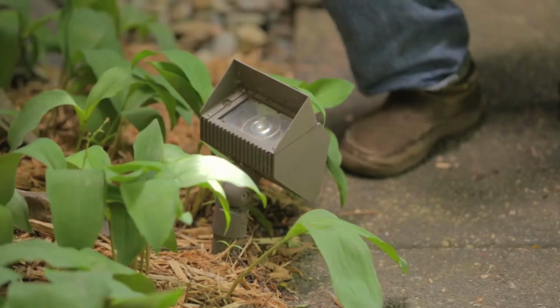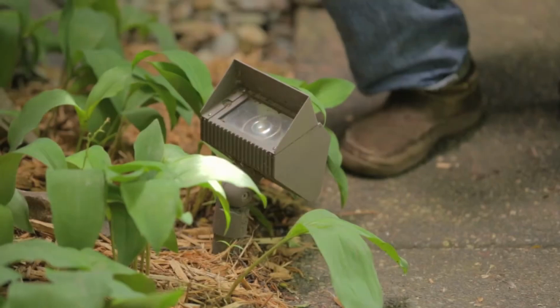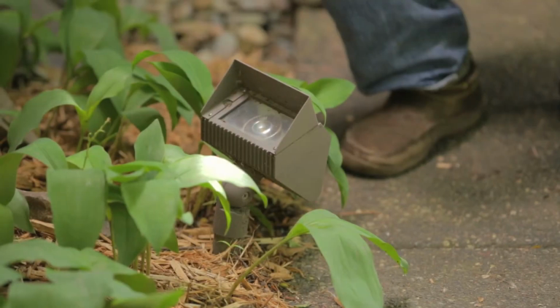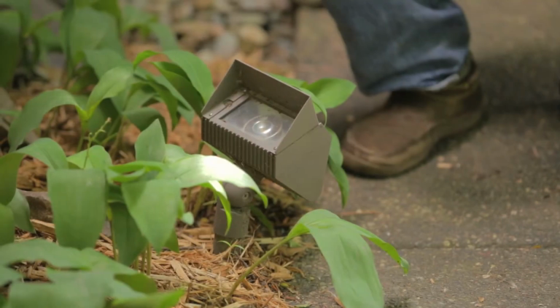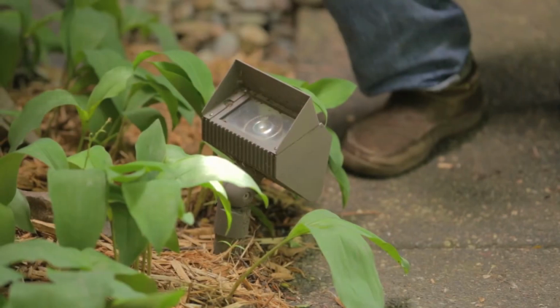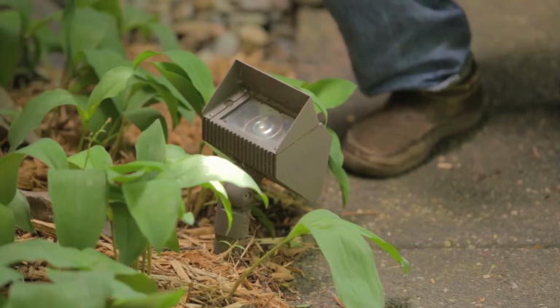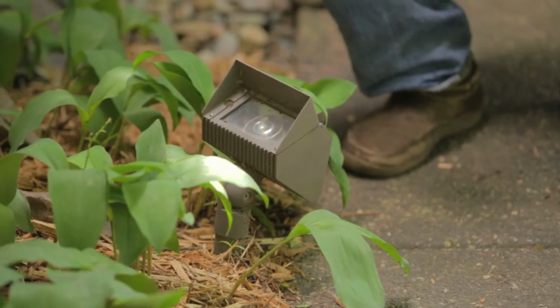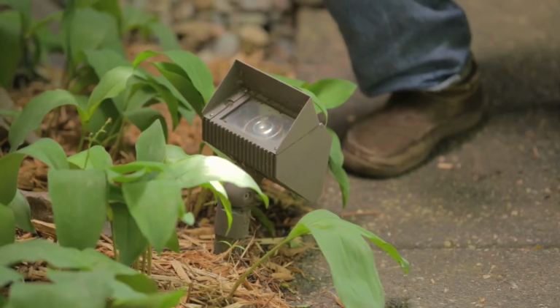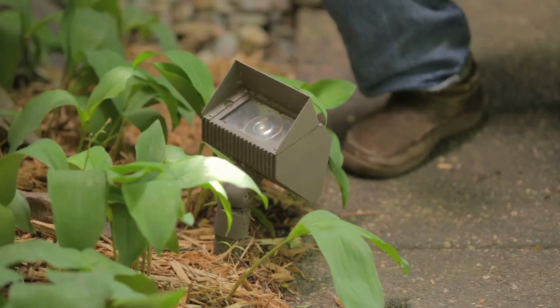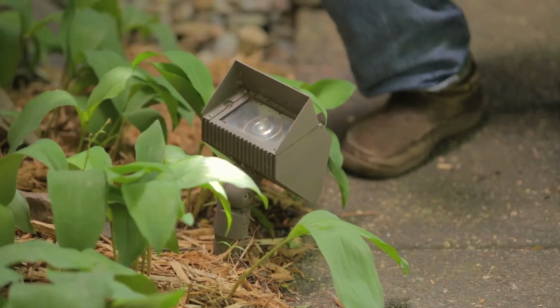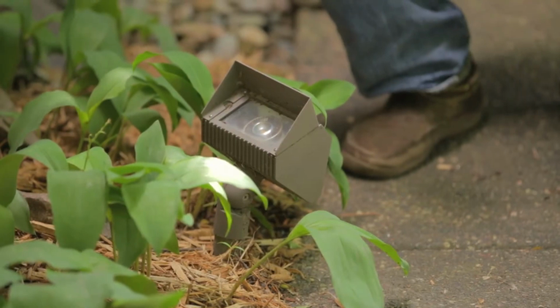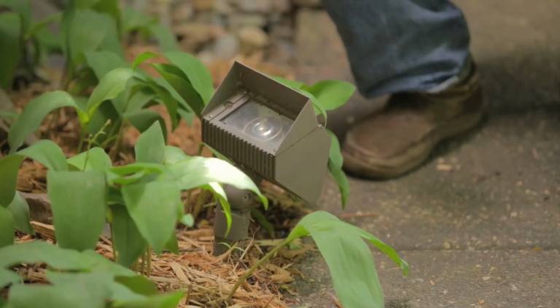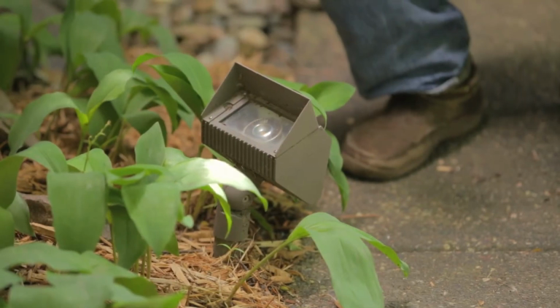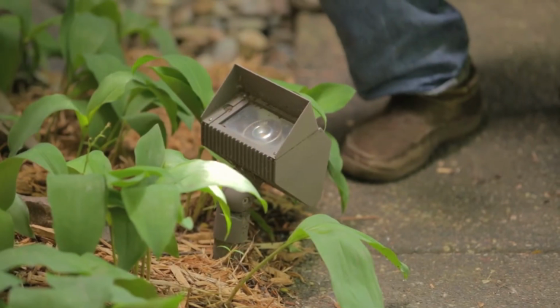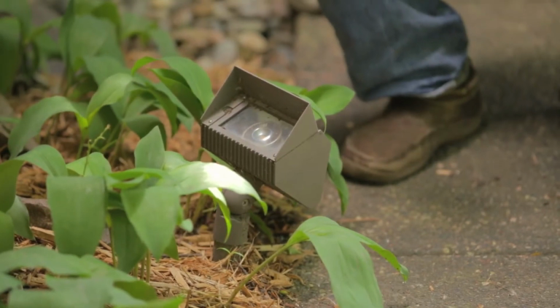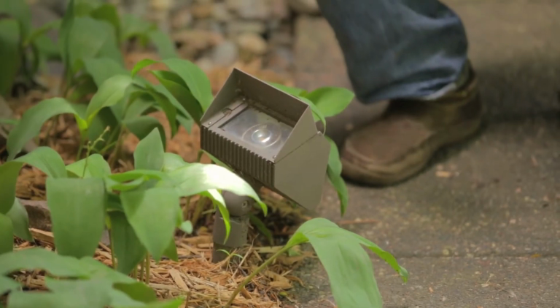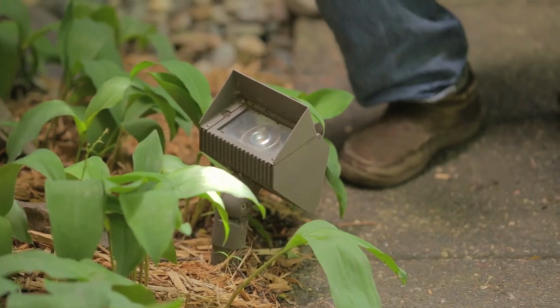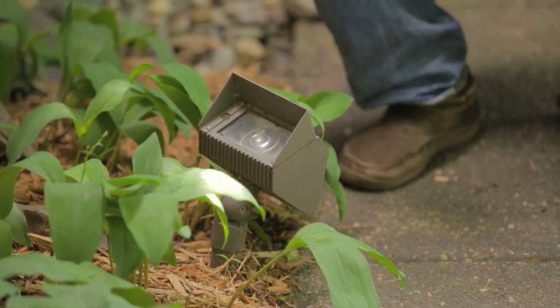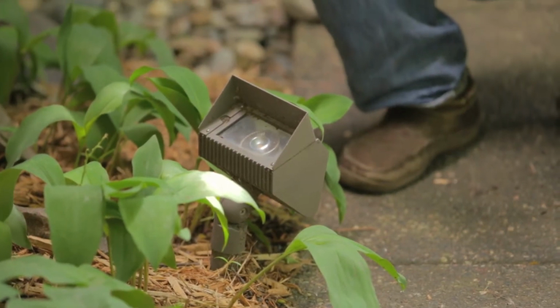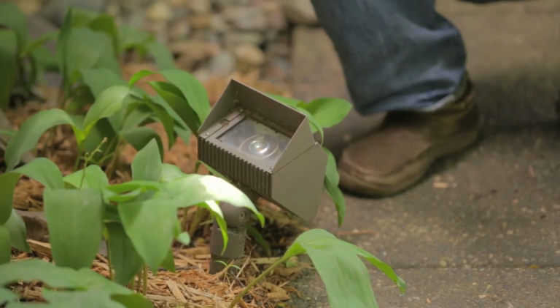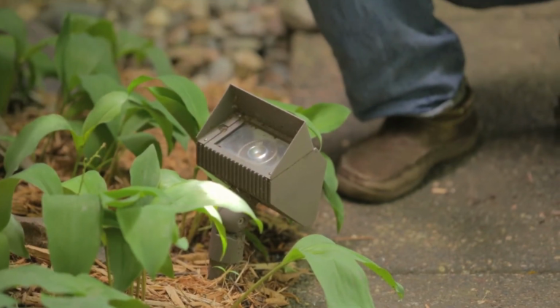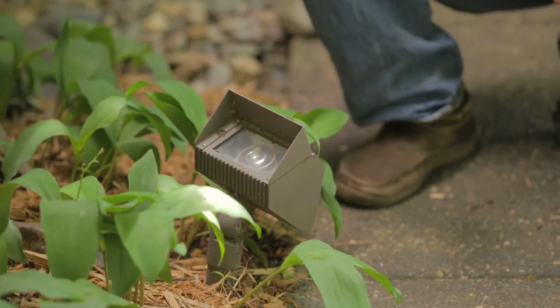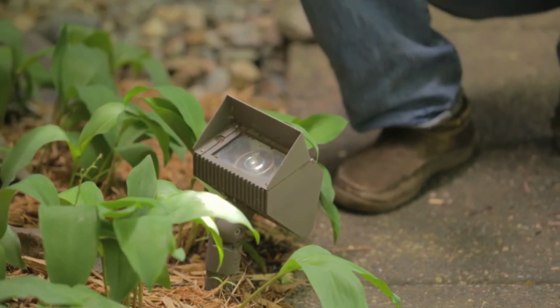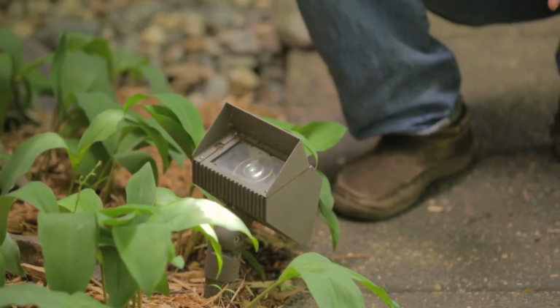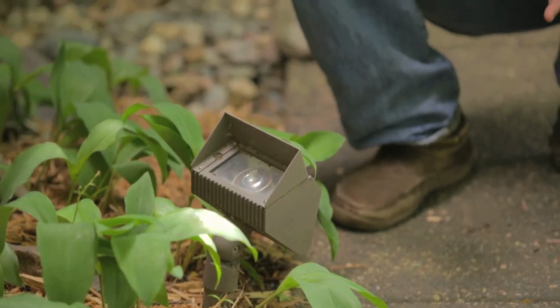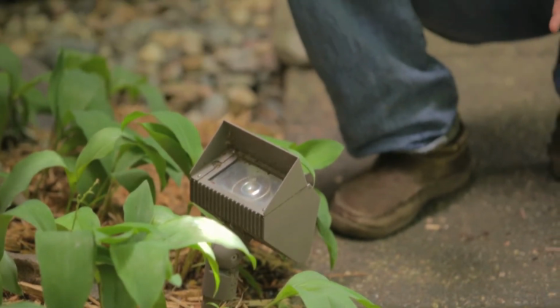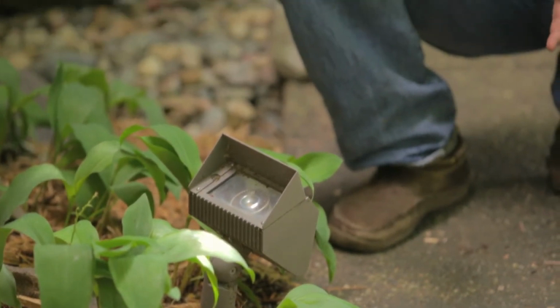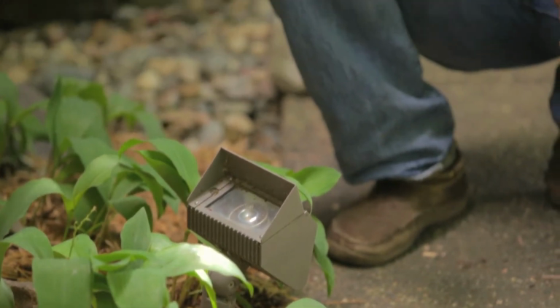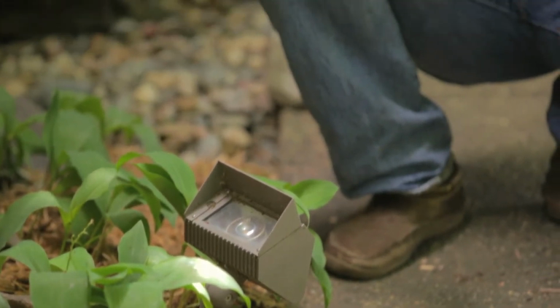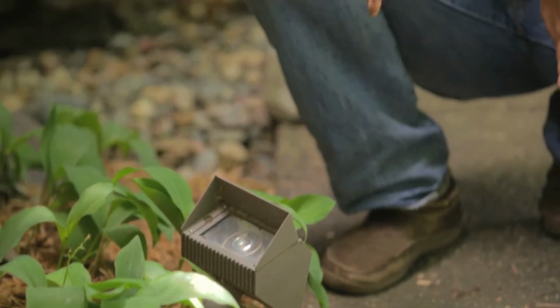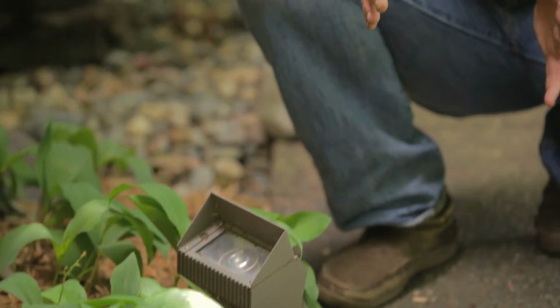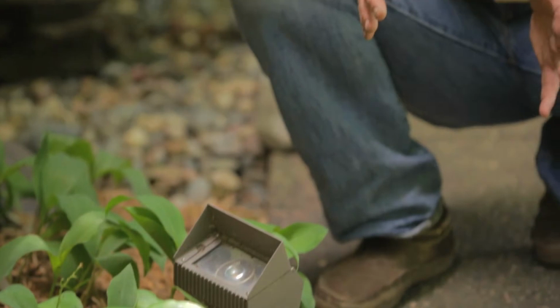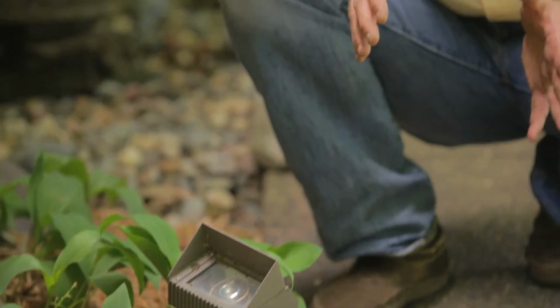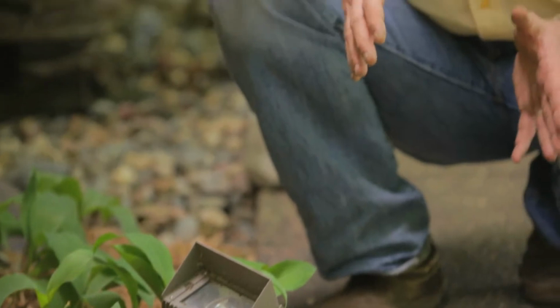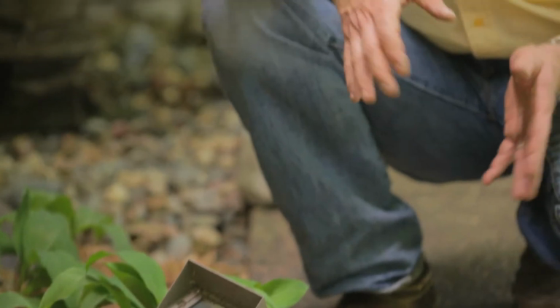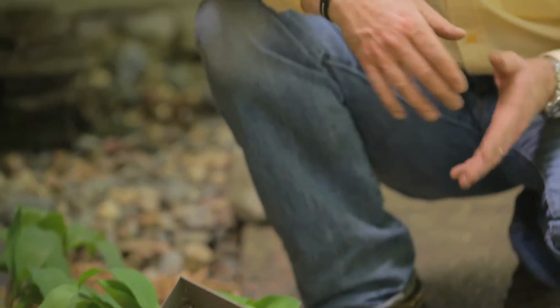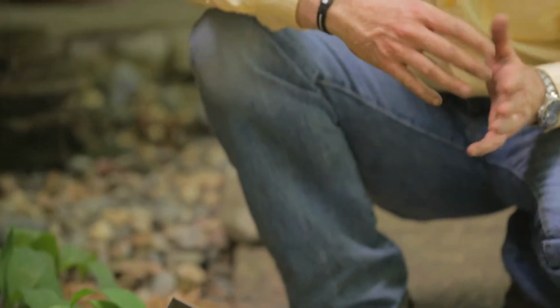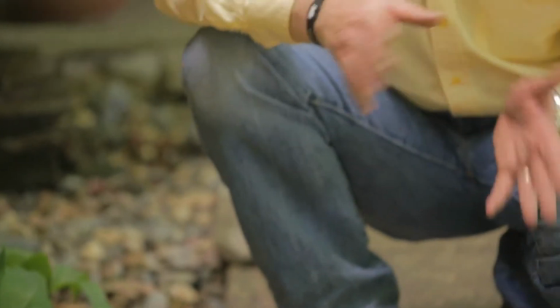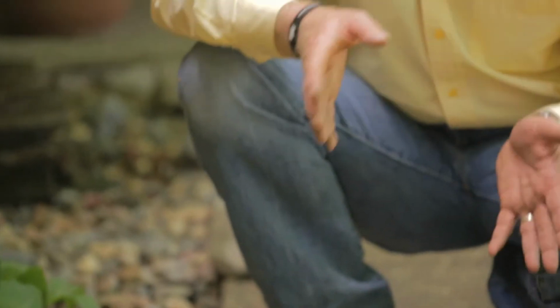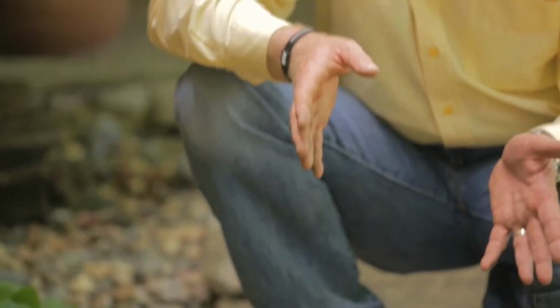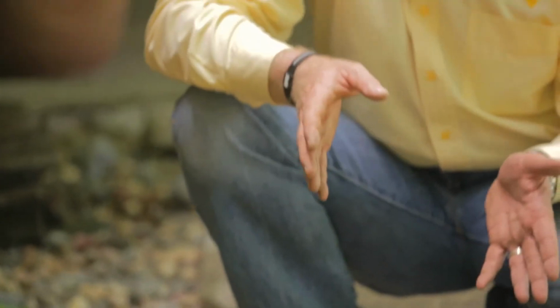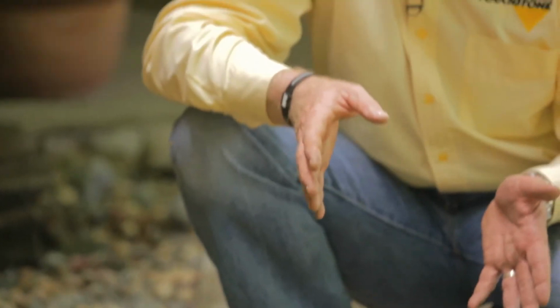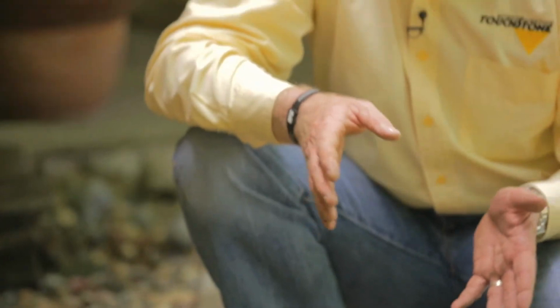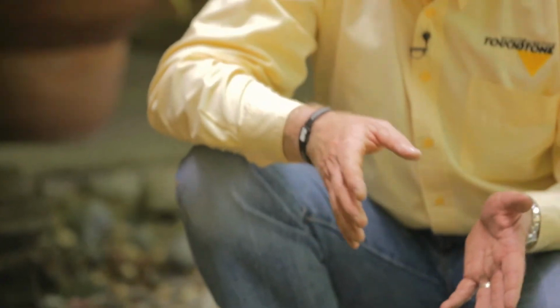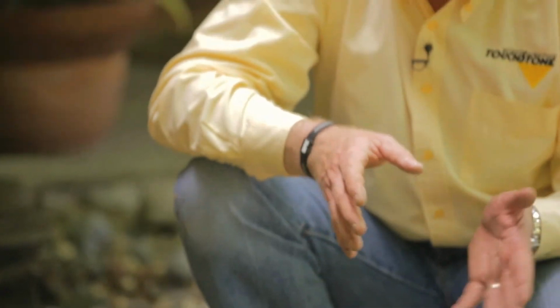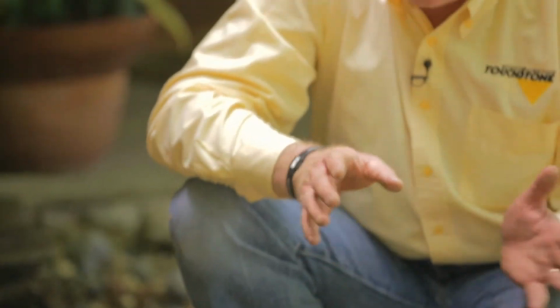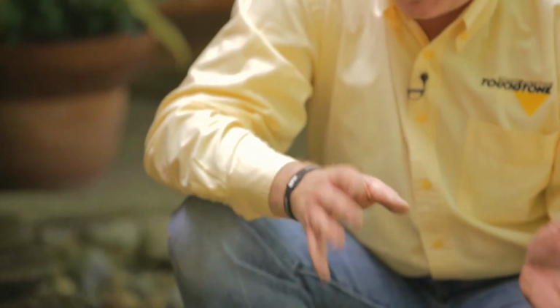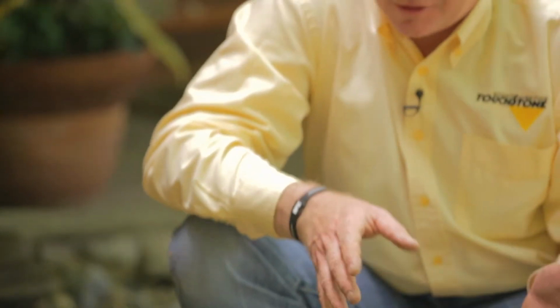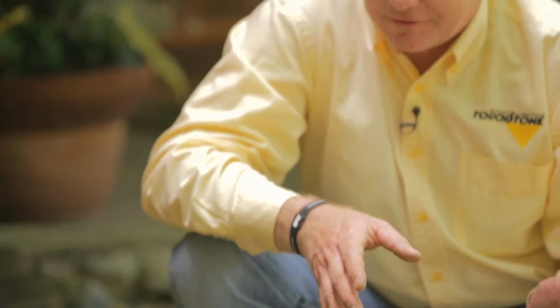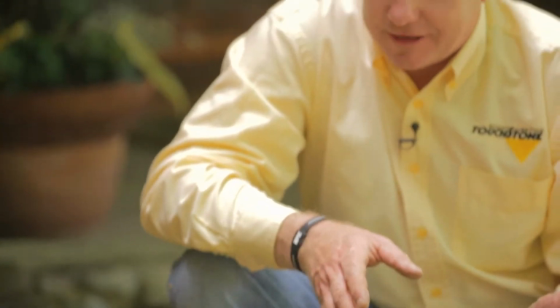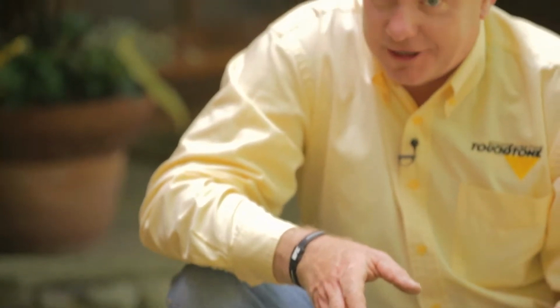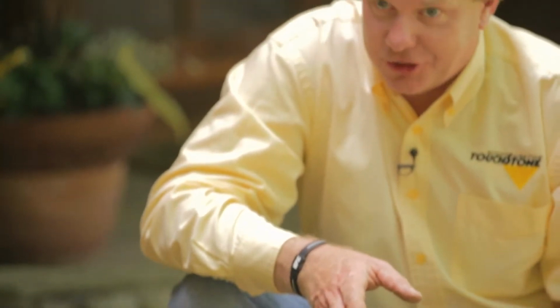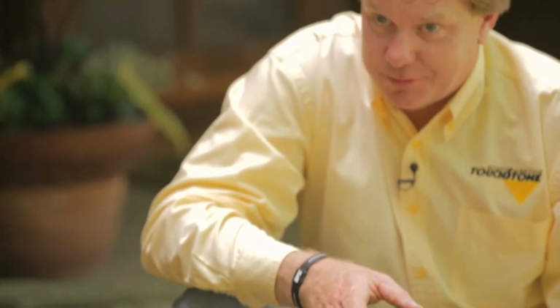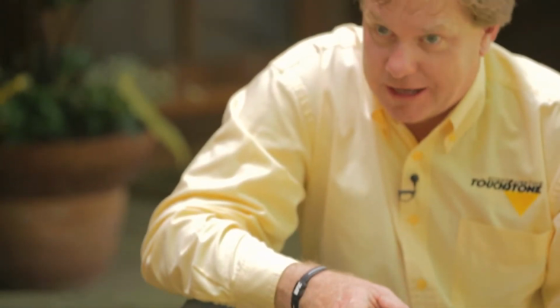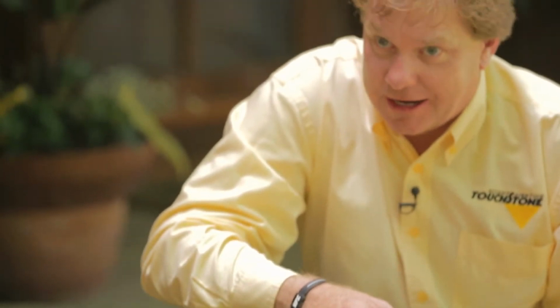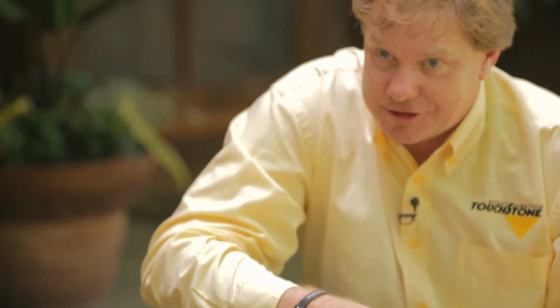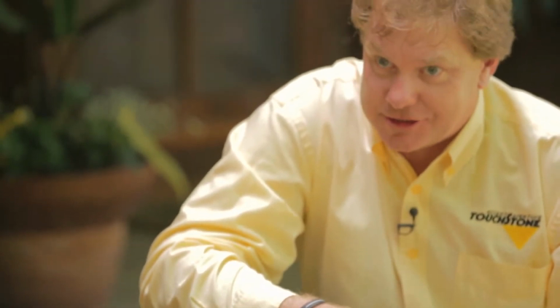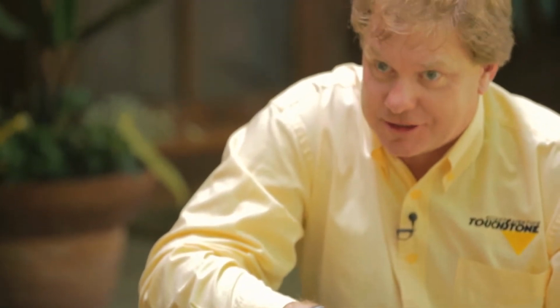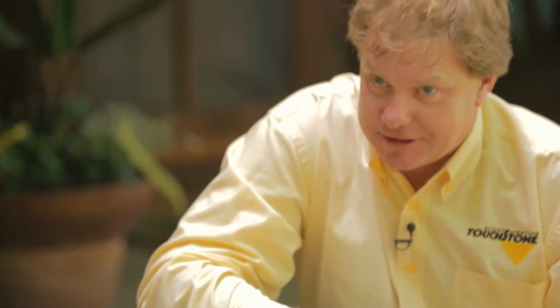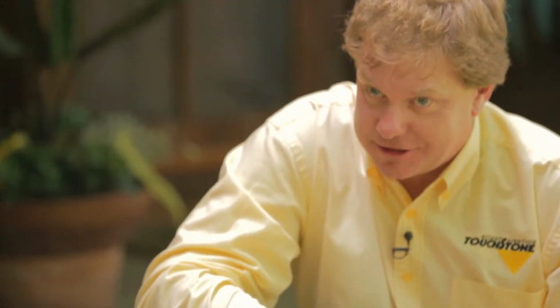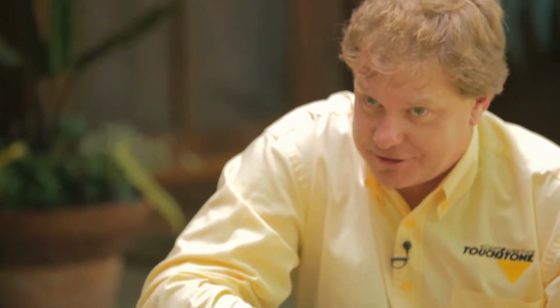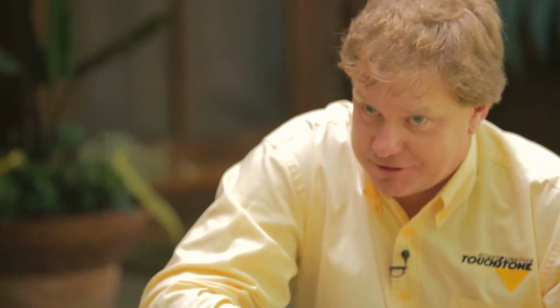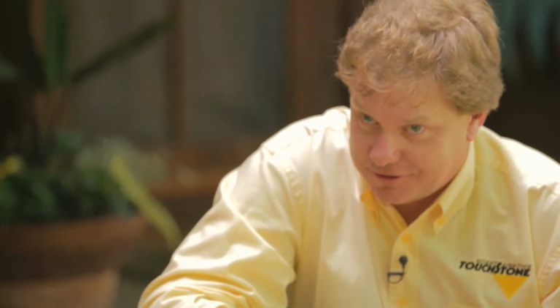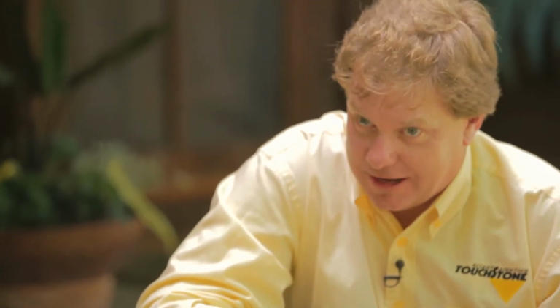This is our Touchstone Wide Flood fixture, another exclusive from Touchstone Accent Lighting, only available through a certified aluminologist at Touchstone Direct.